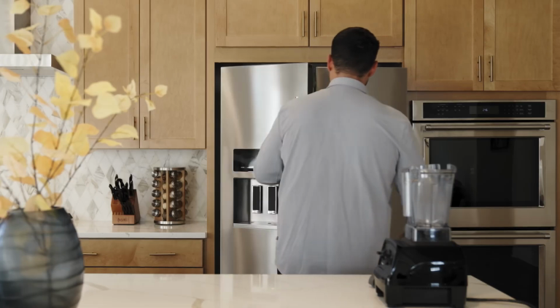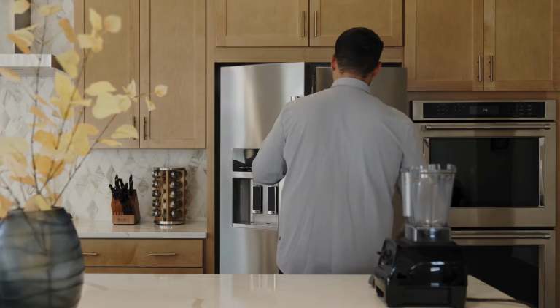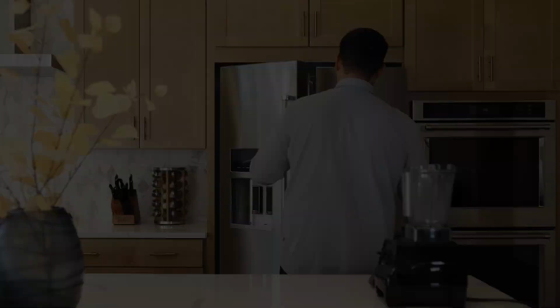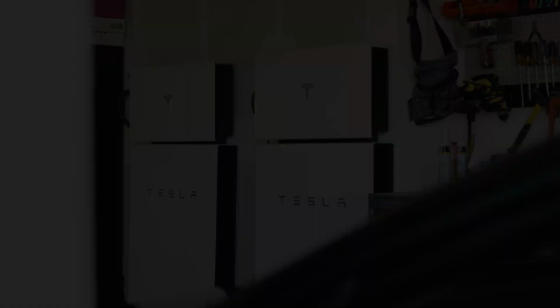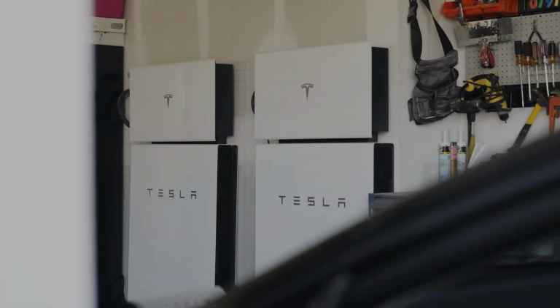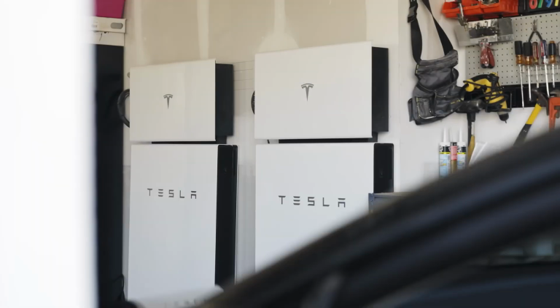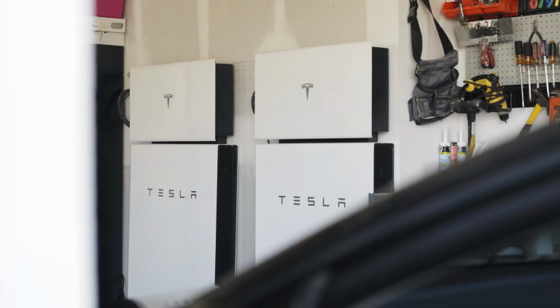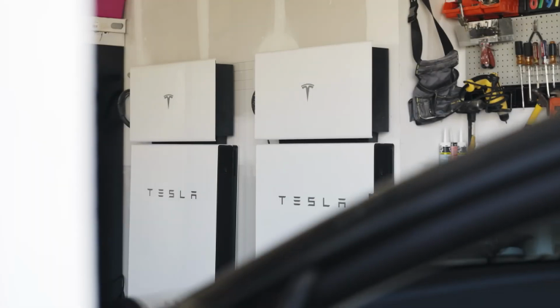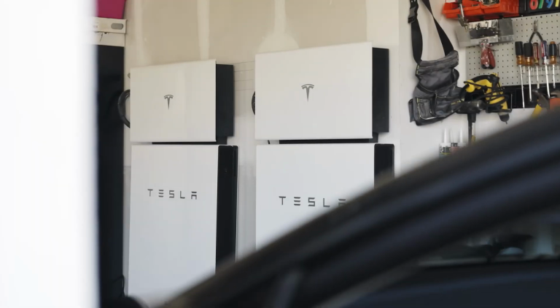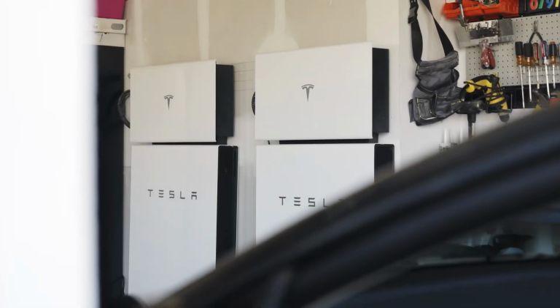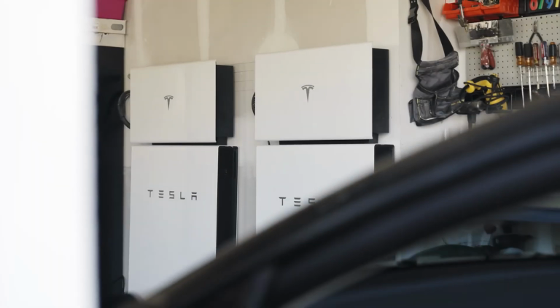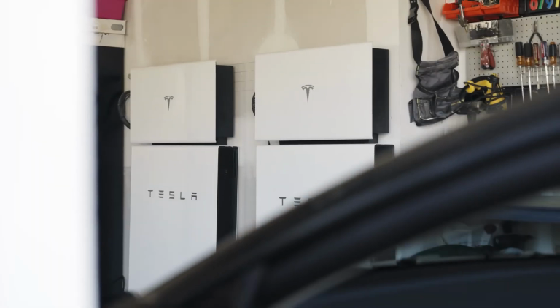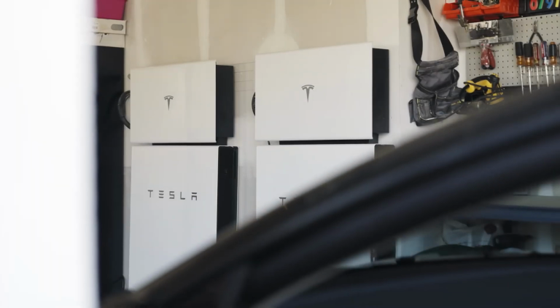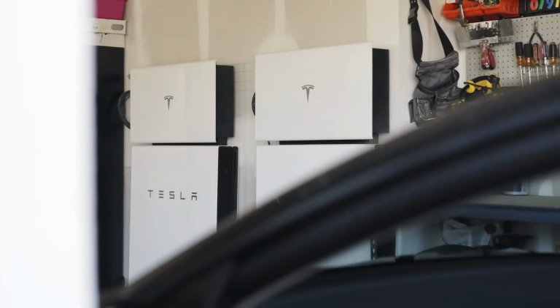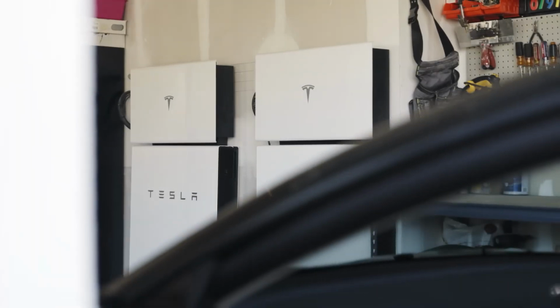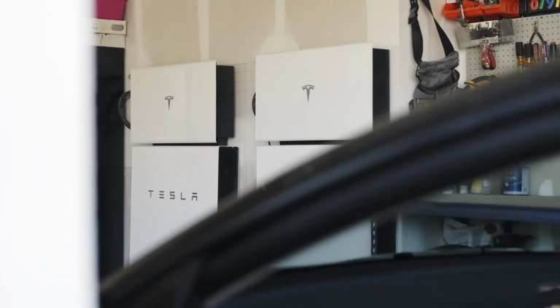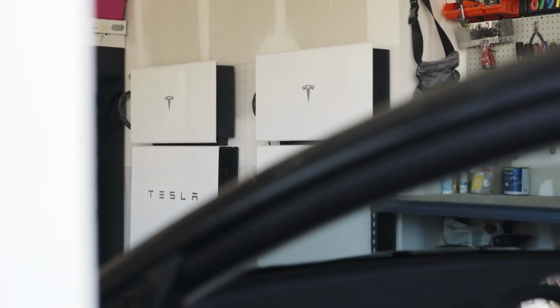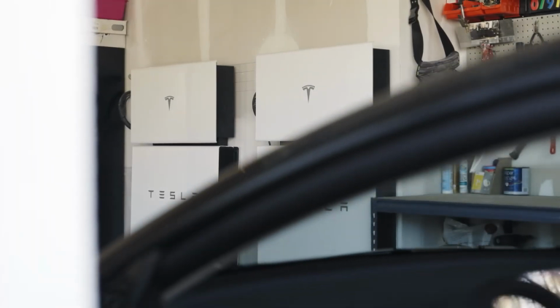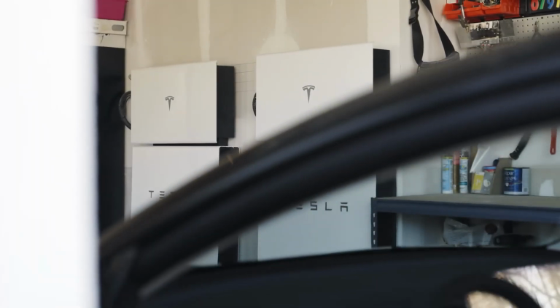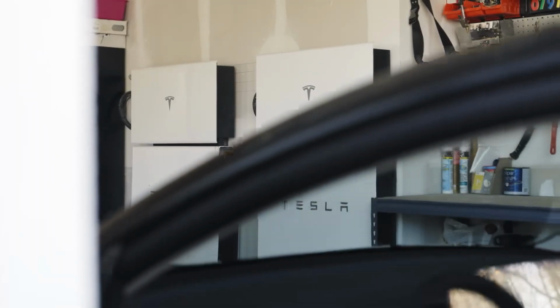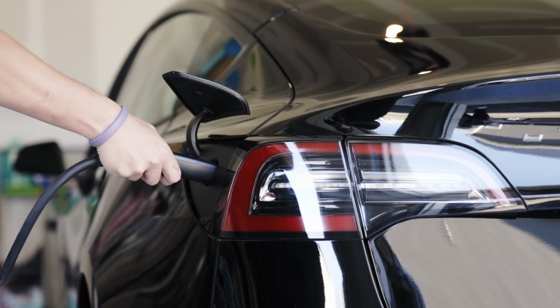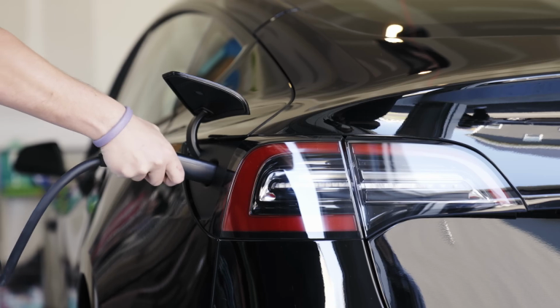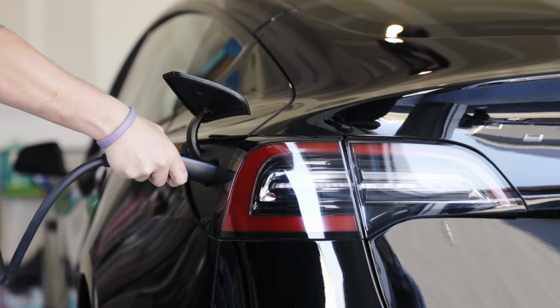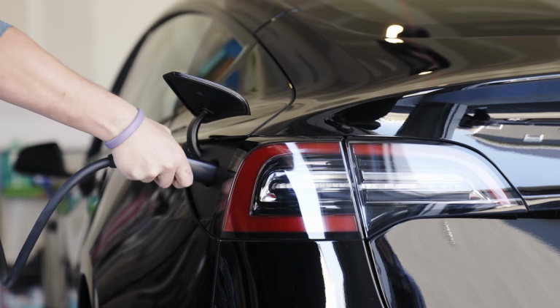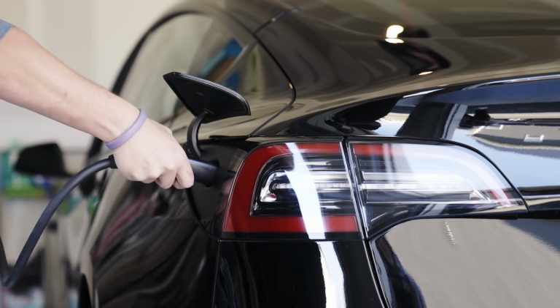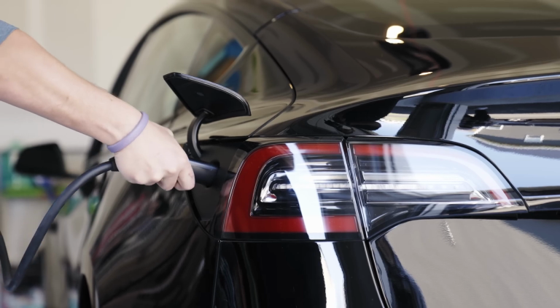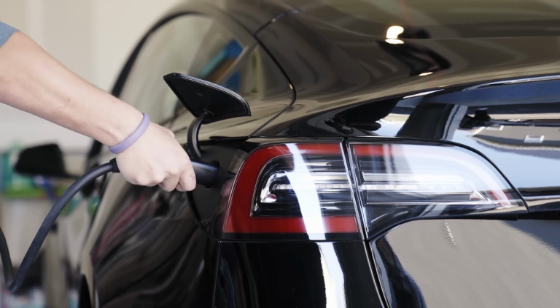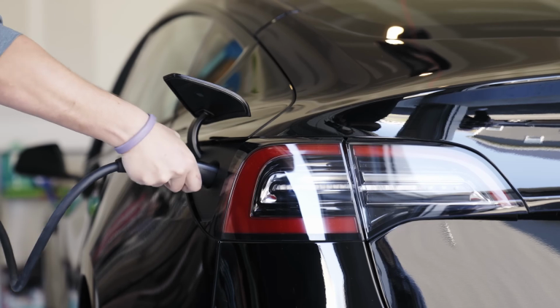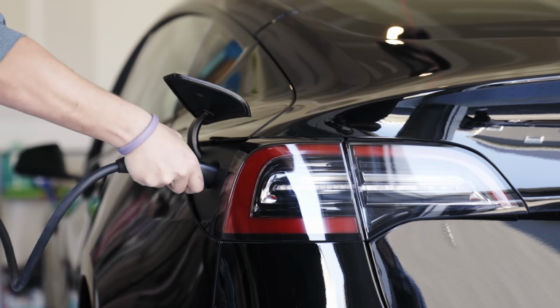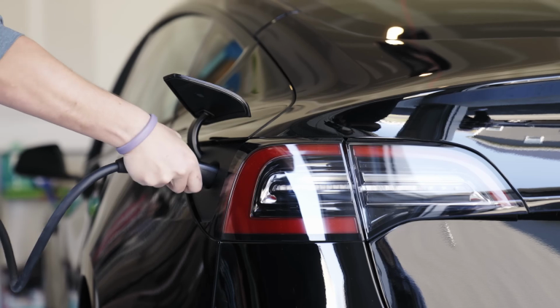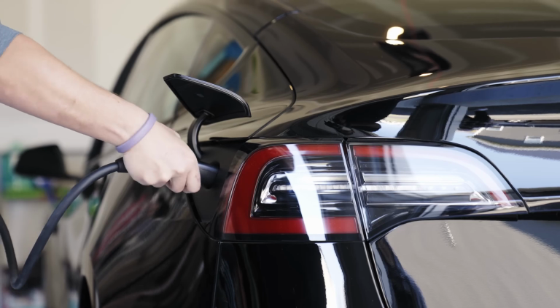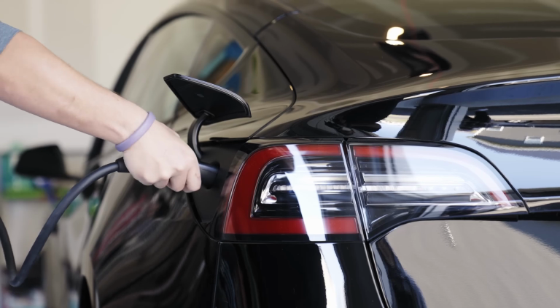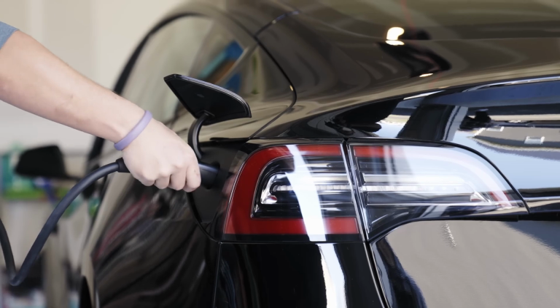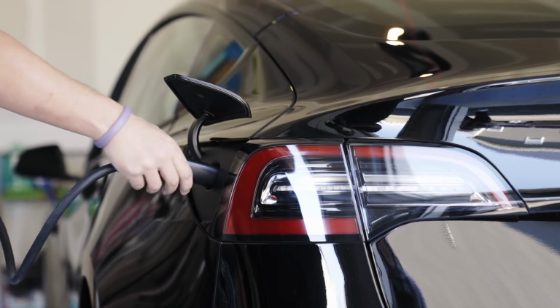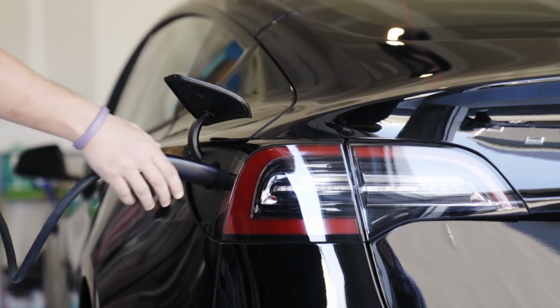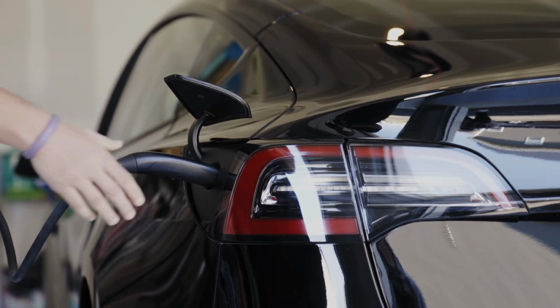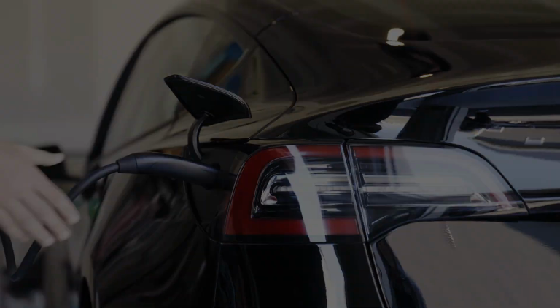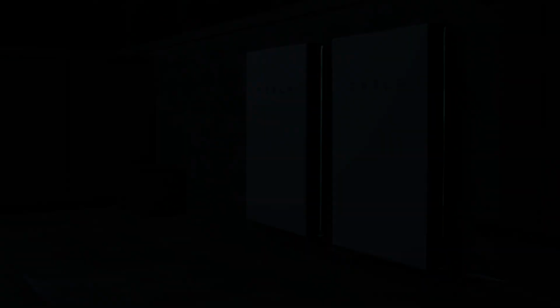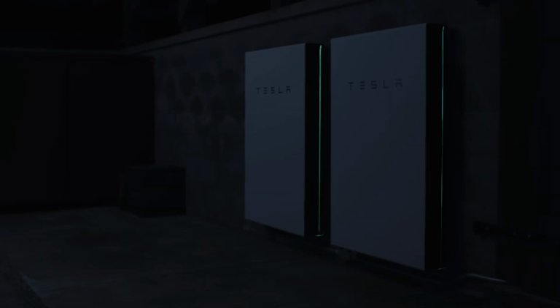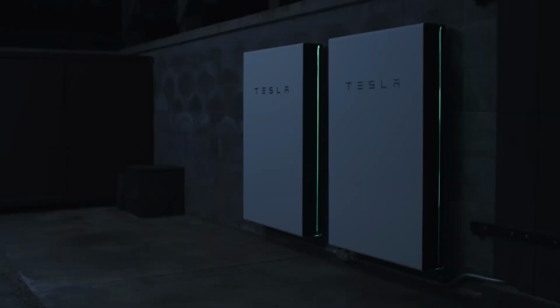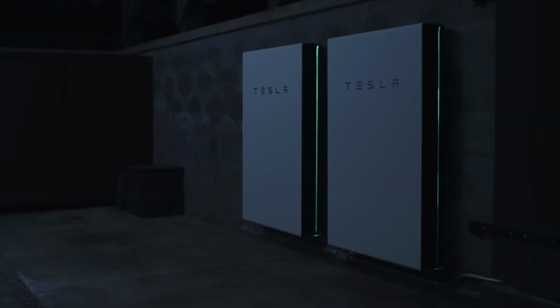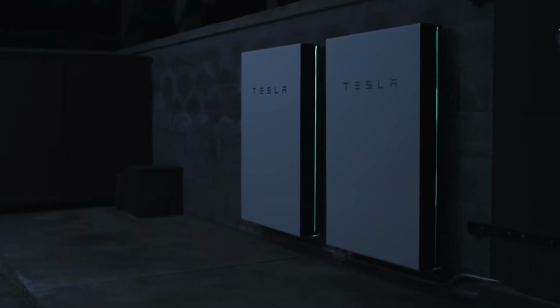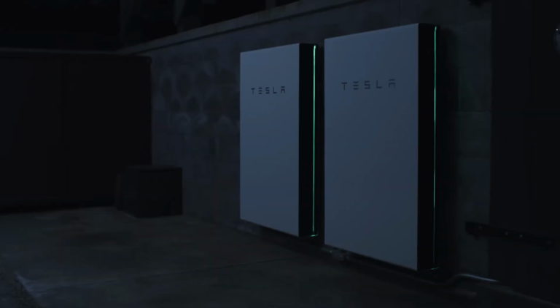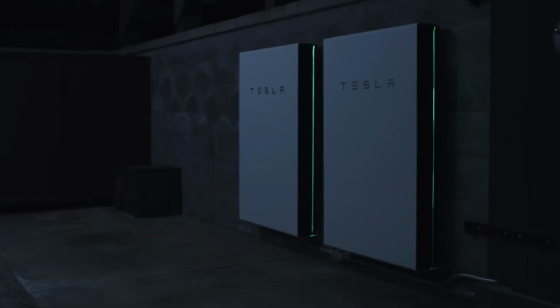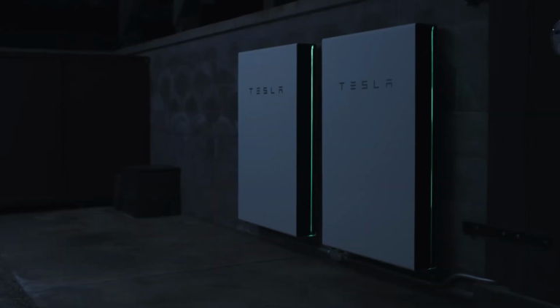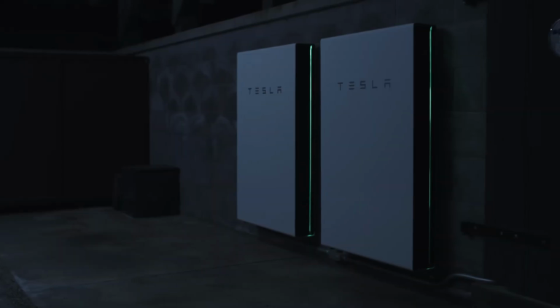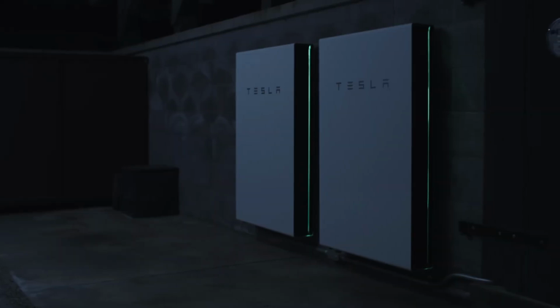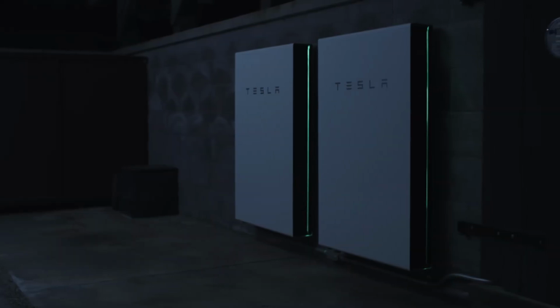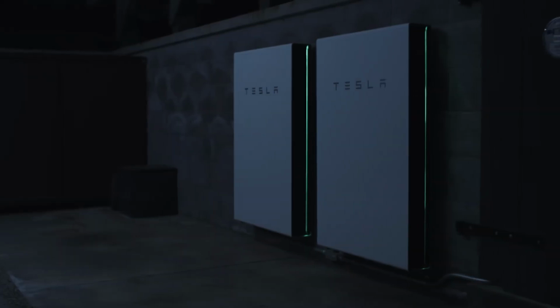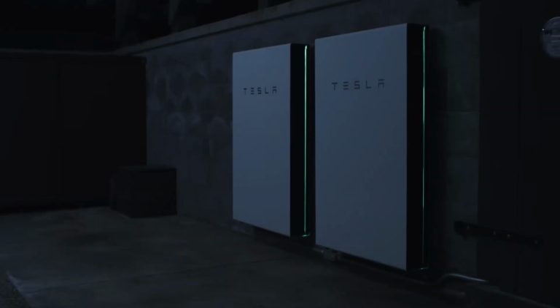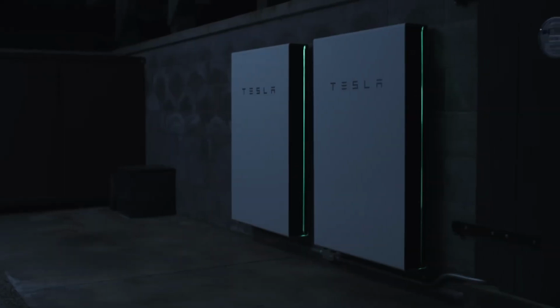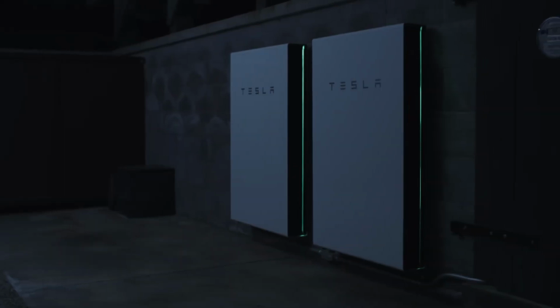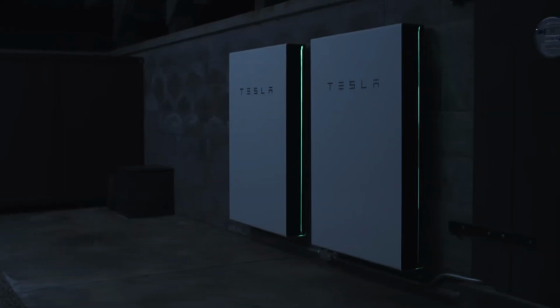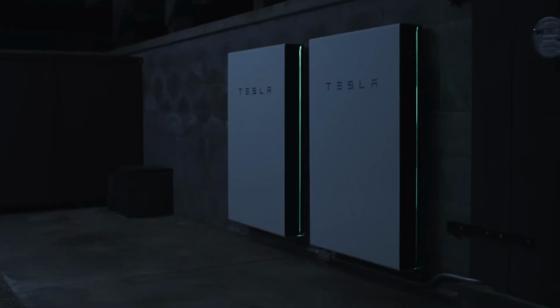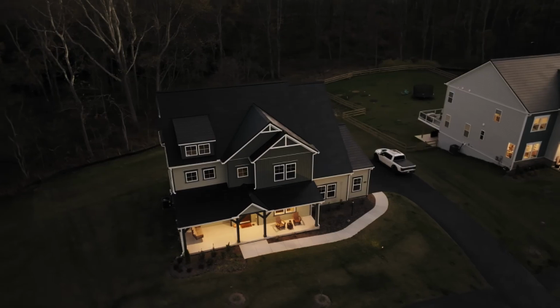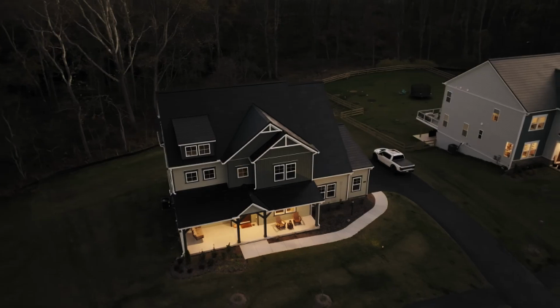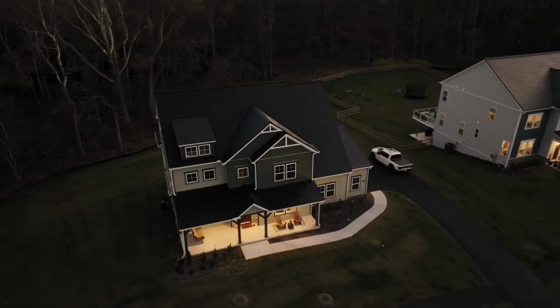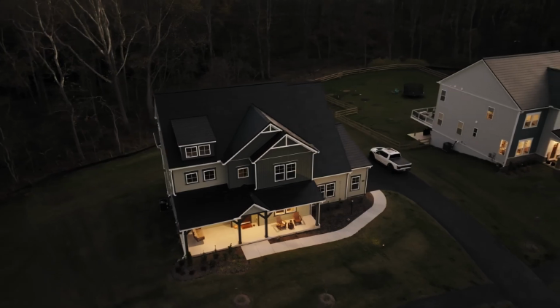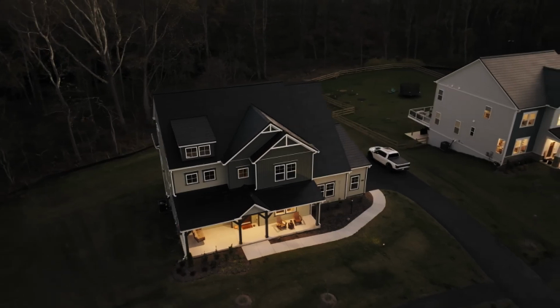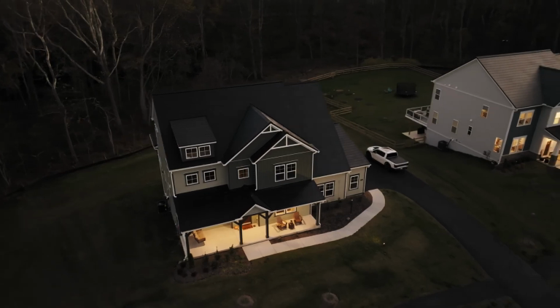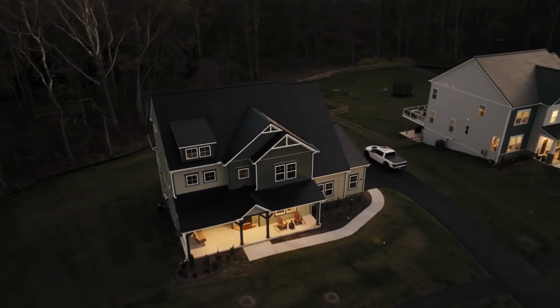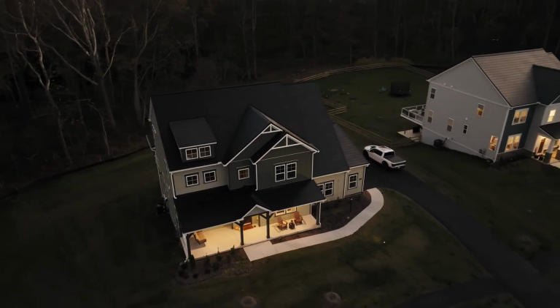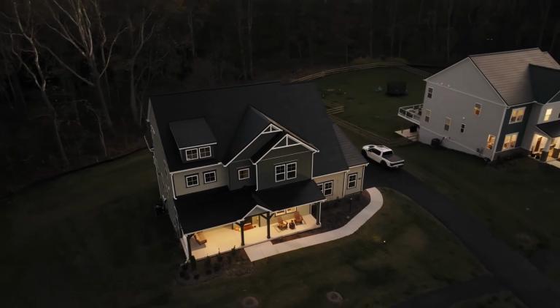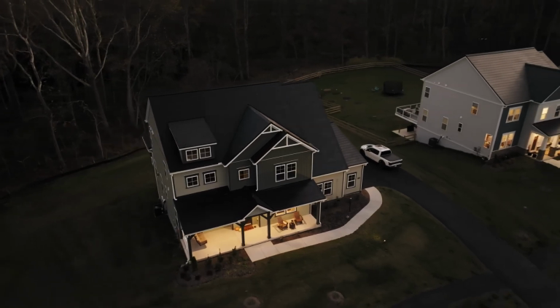Choose Tesla and embark on a journey where cutting-edge technology converges with sustainability, transforming houses into intelligent, energy-efficient homes for a brighter and greener future.